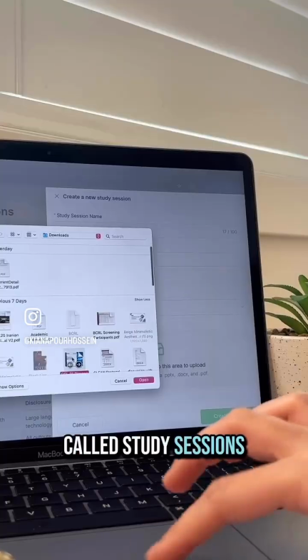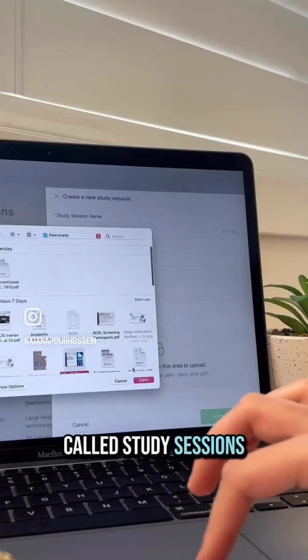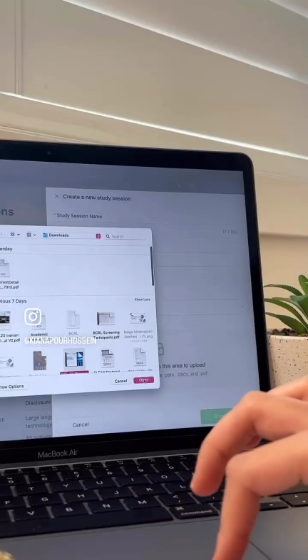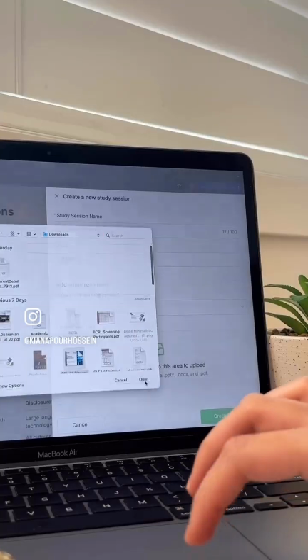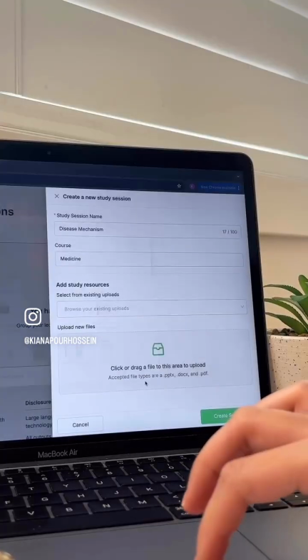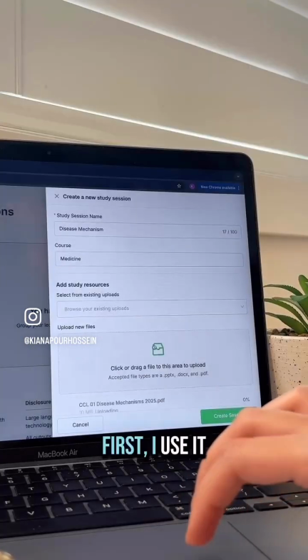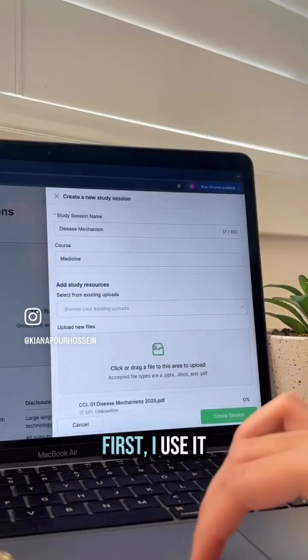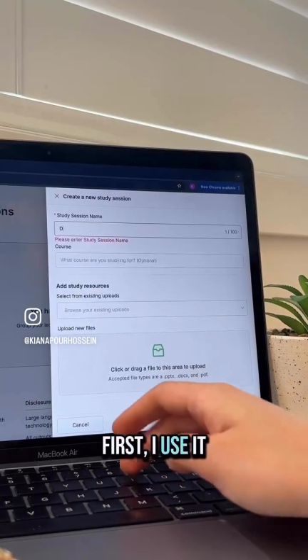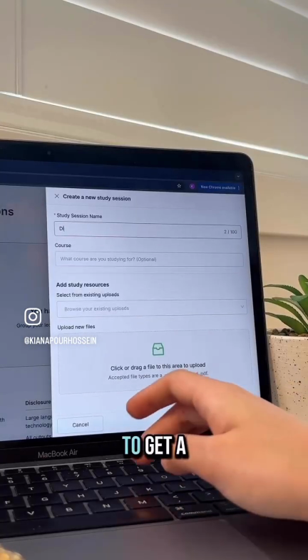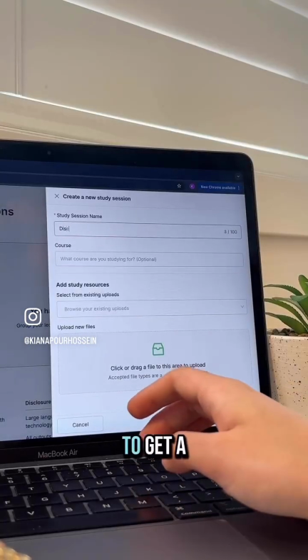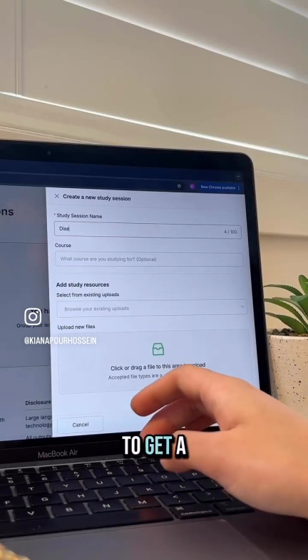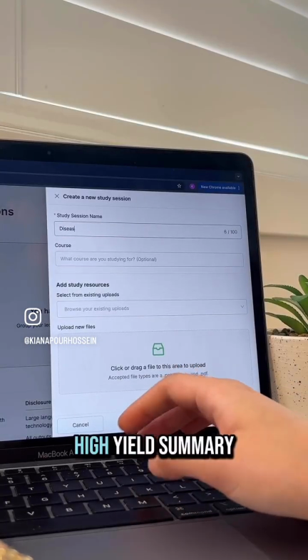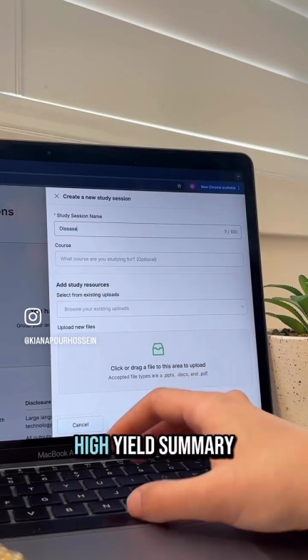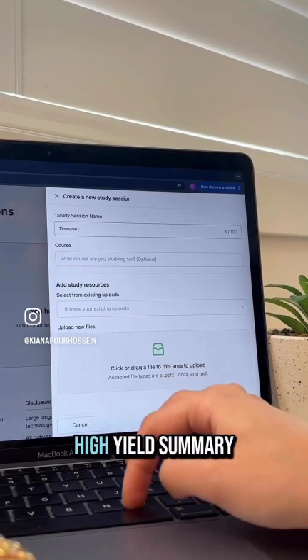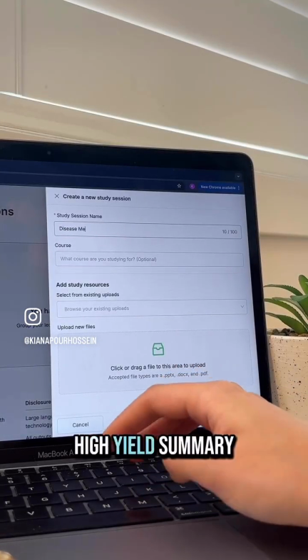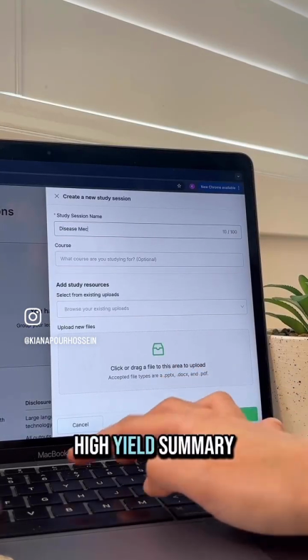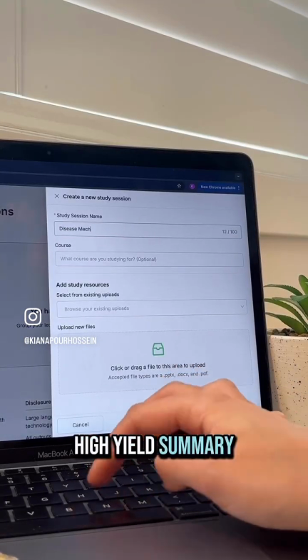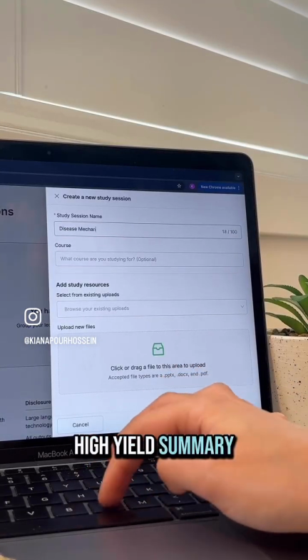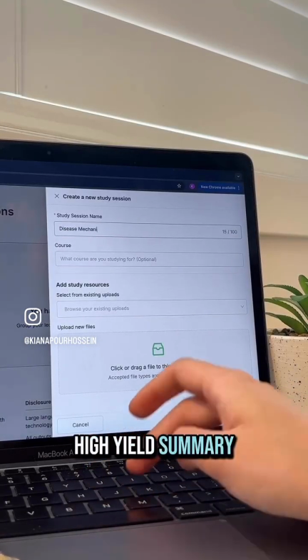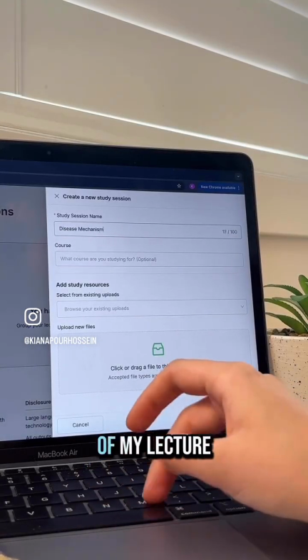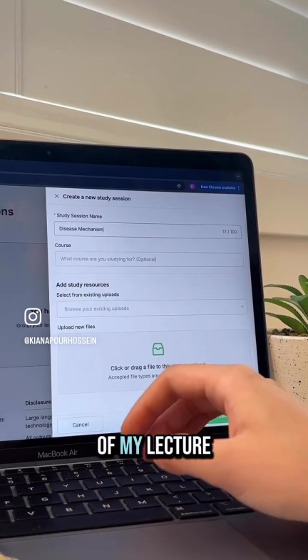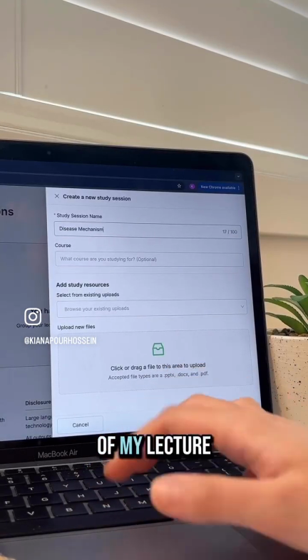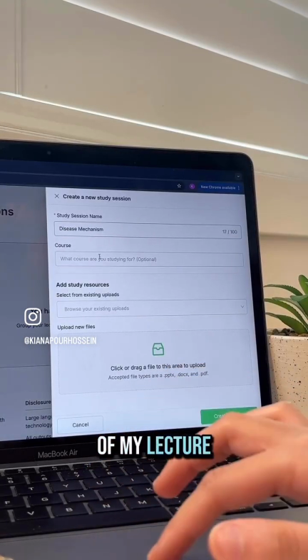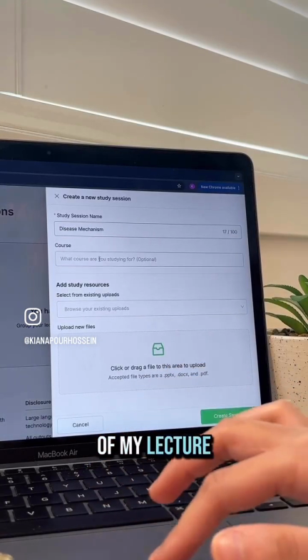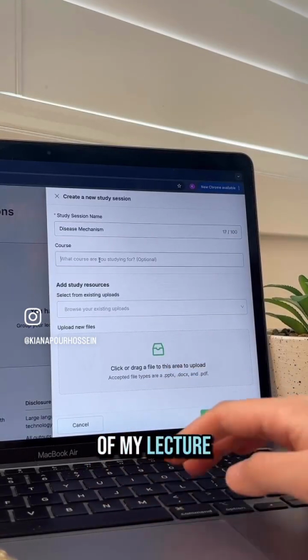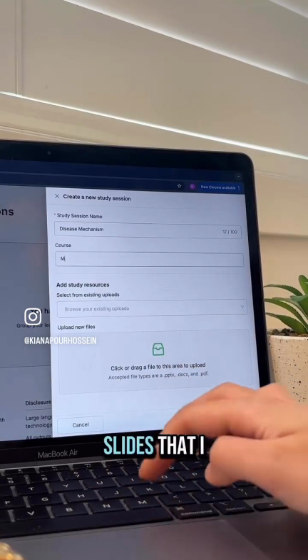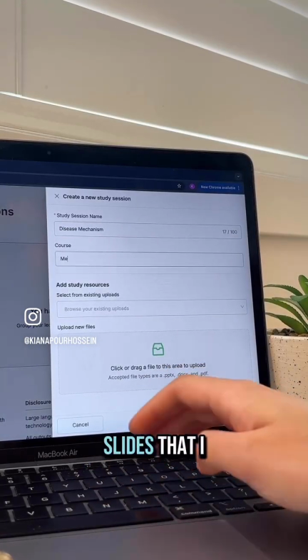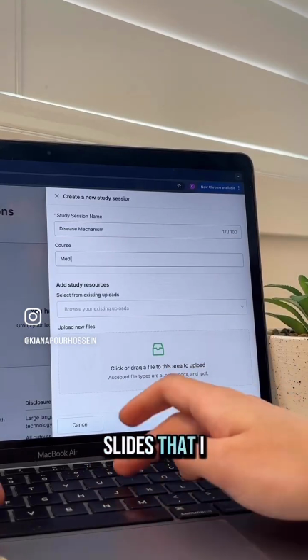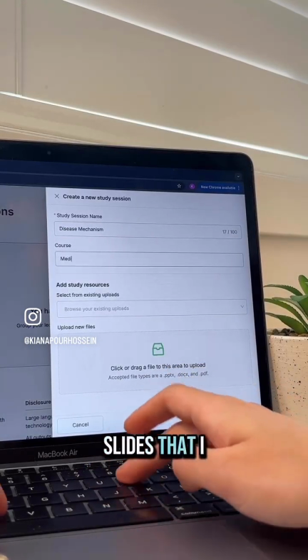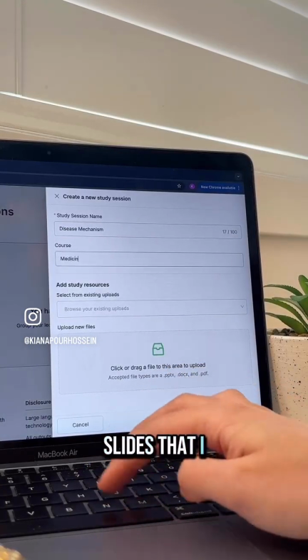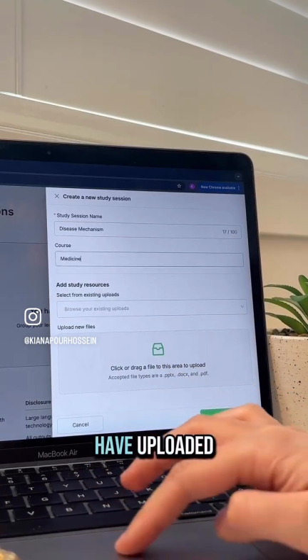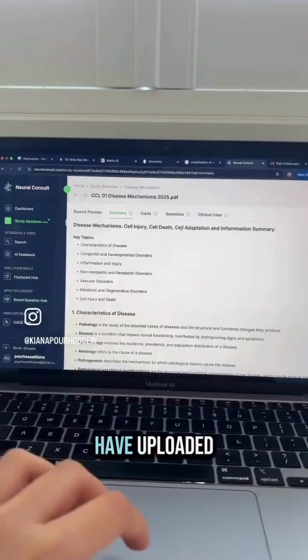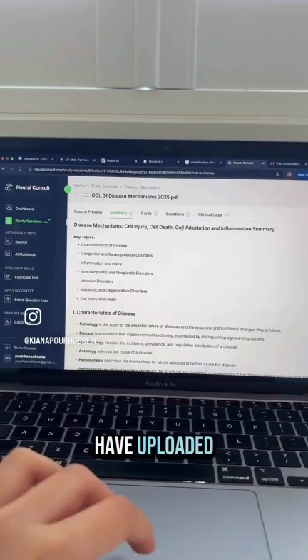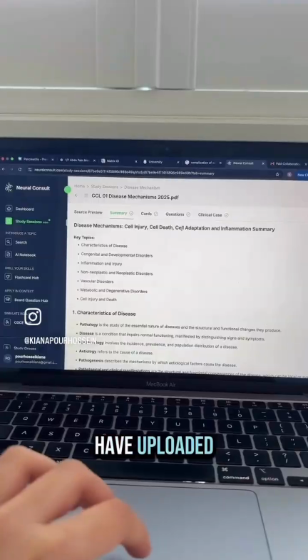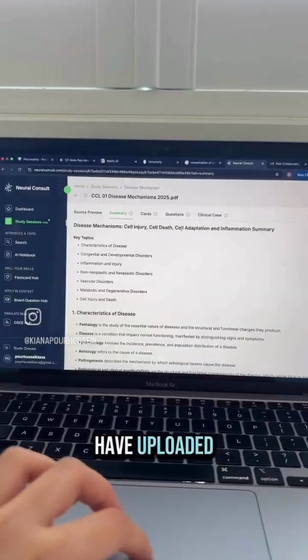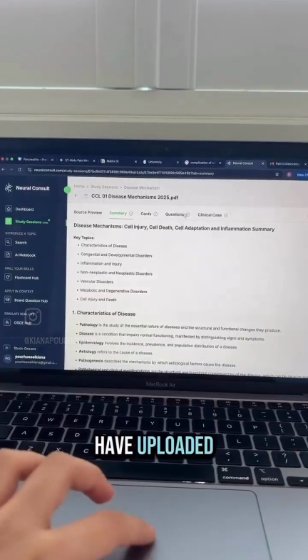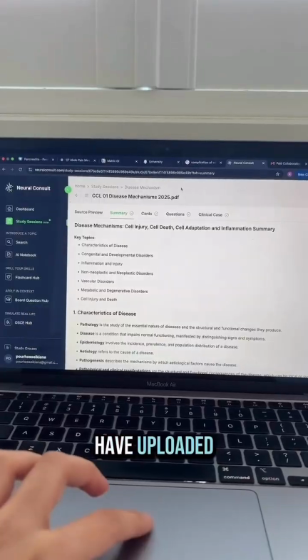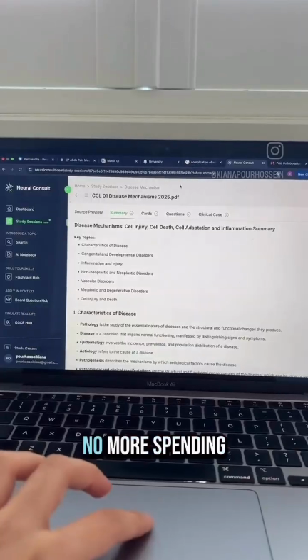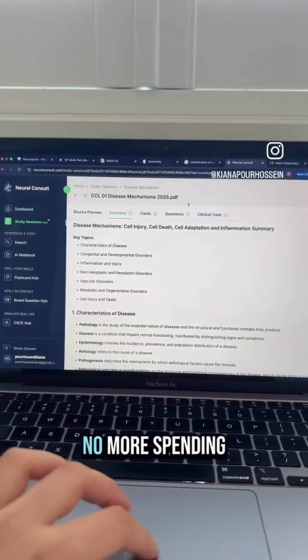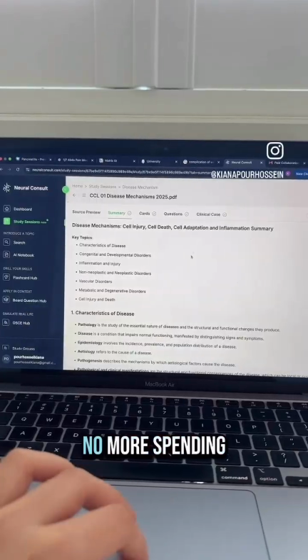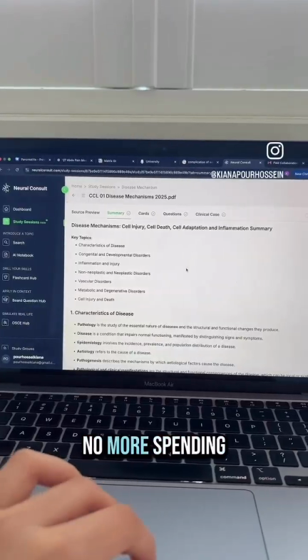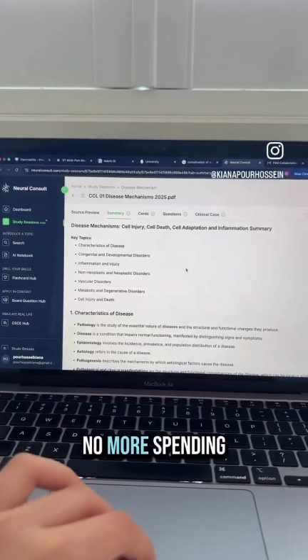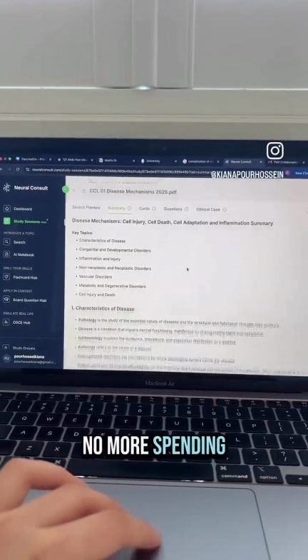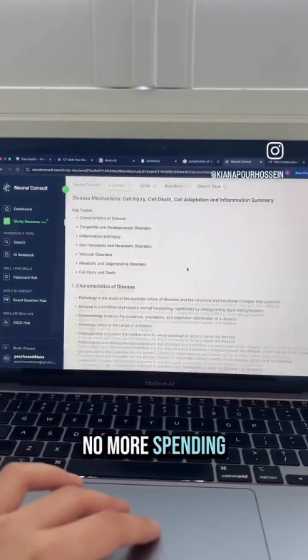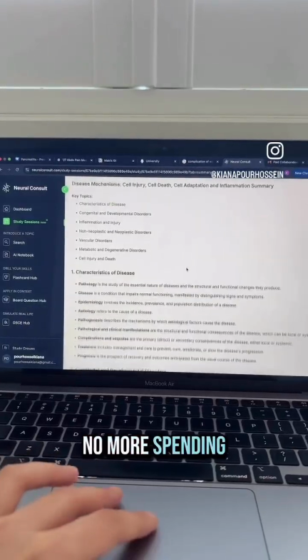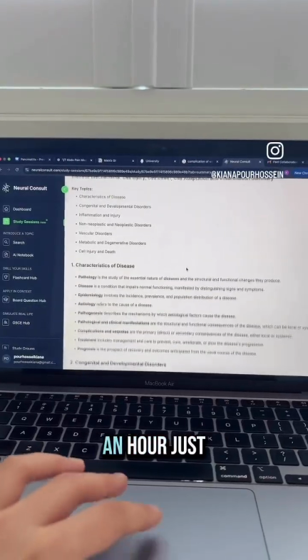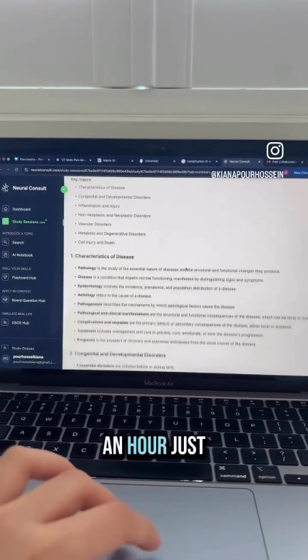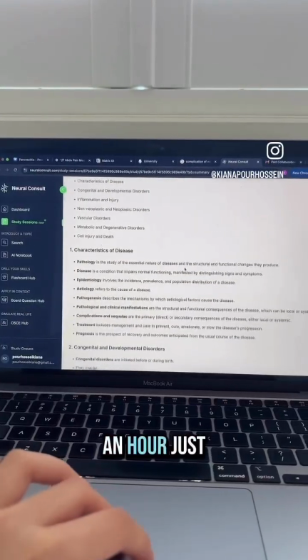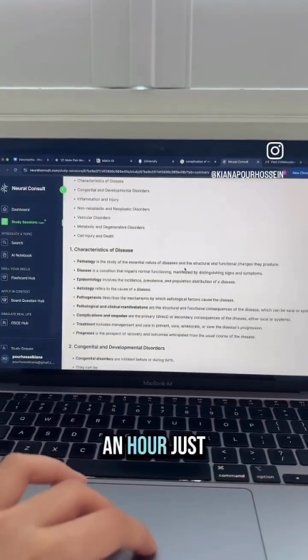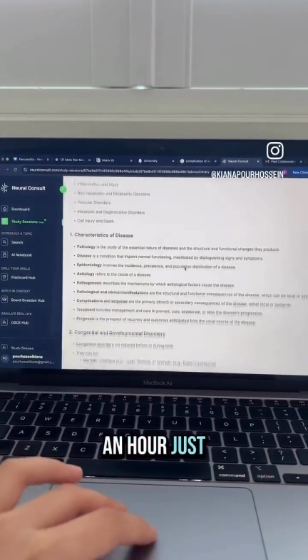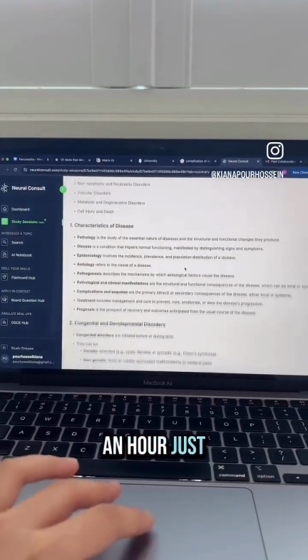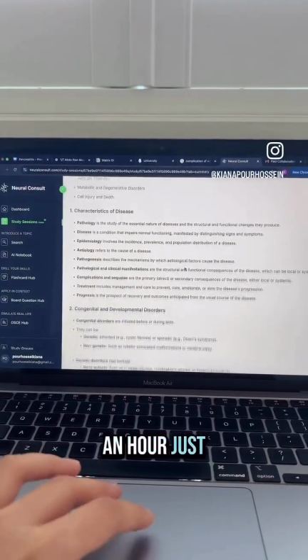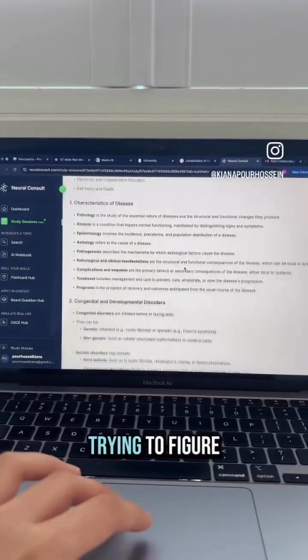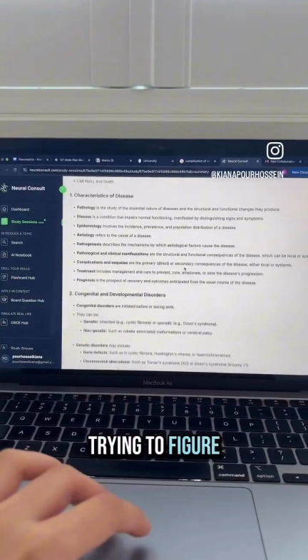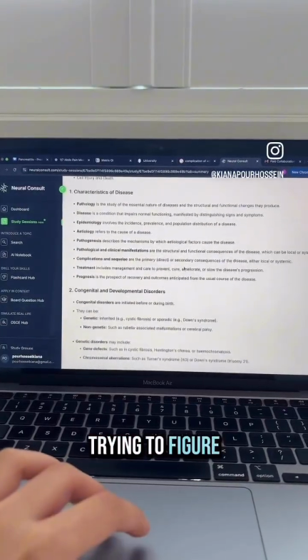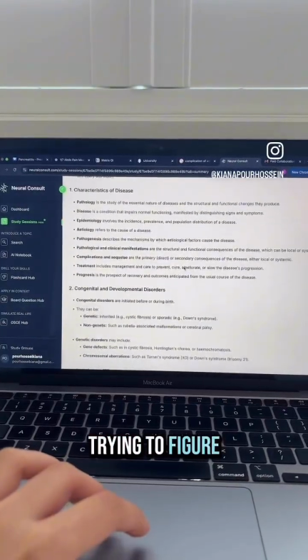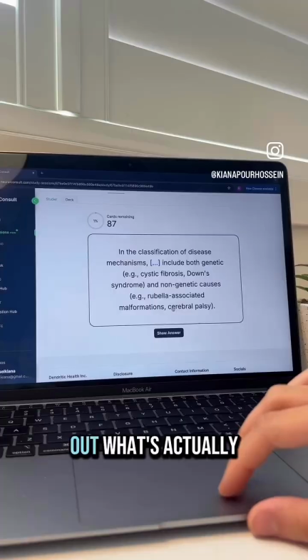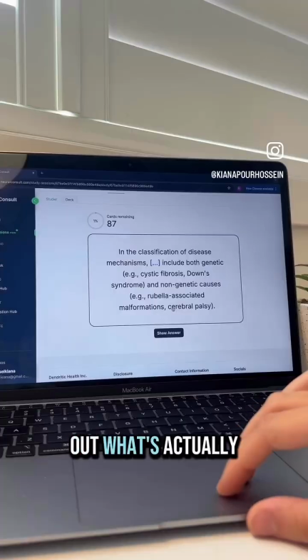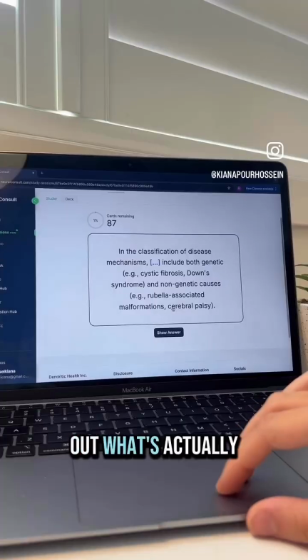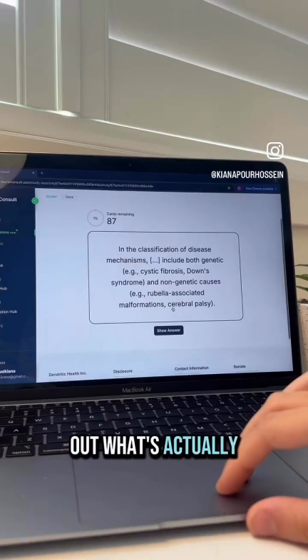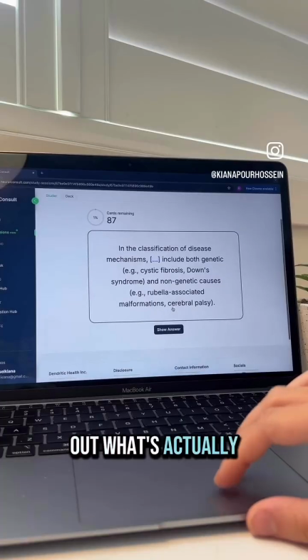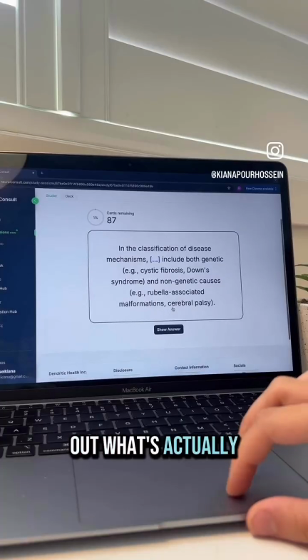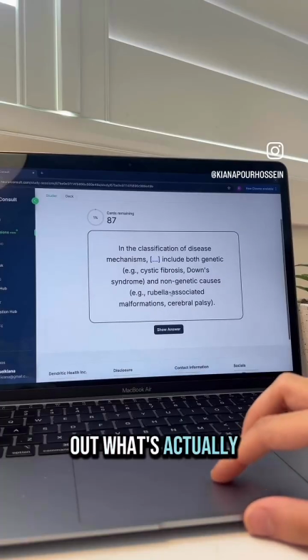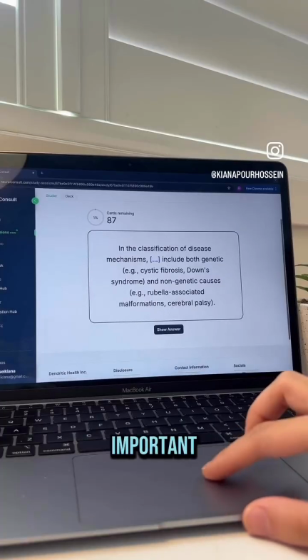First, I use it to get a high-yield summary of my lecture slides that I have uploaded. No more spending an hour just trying to figure out what's actually important.